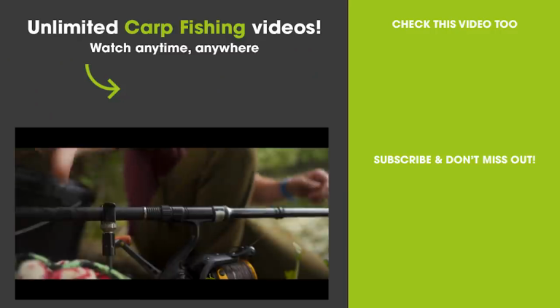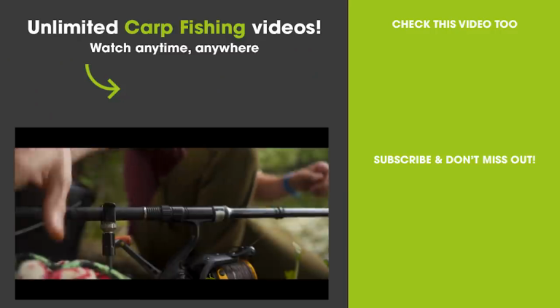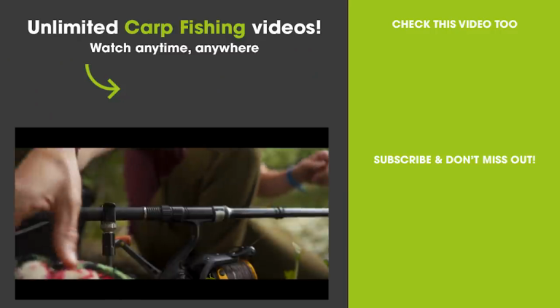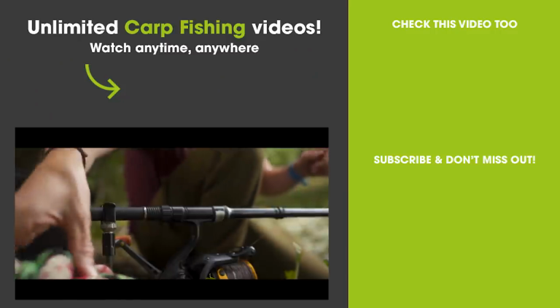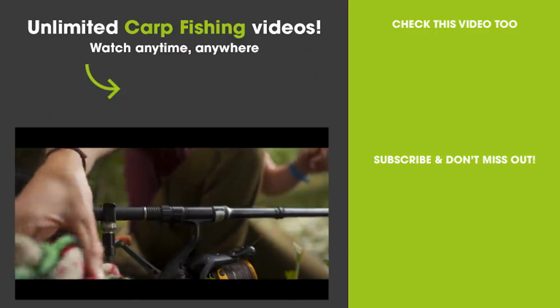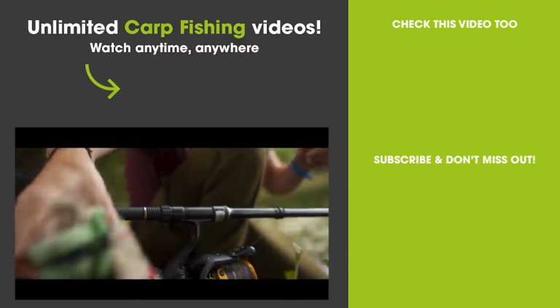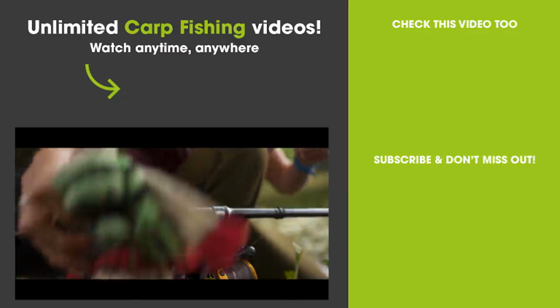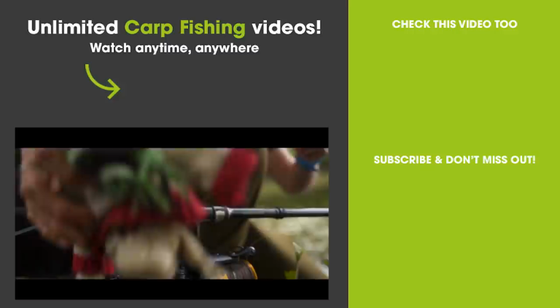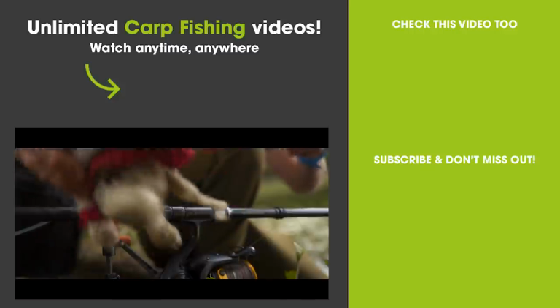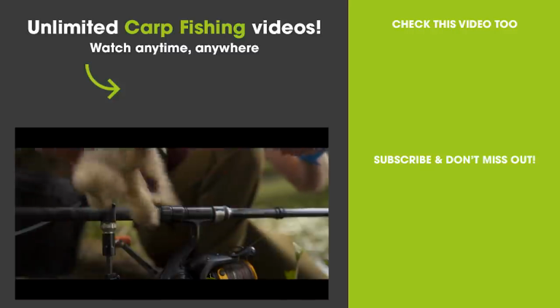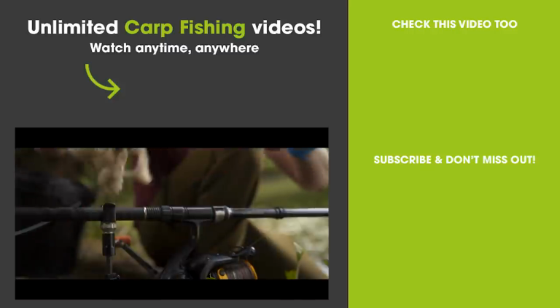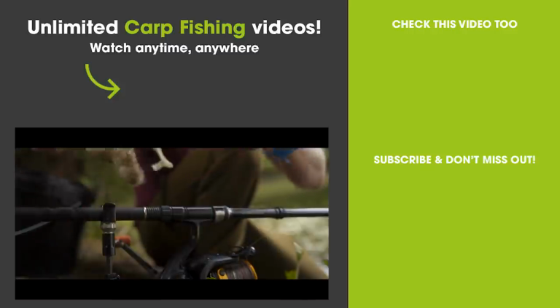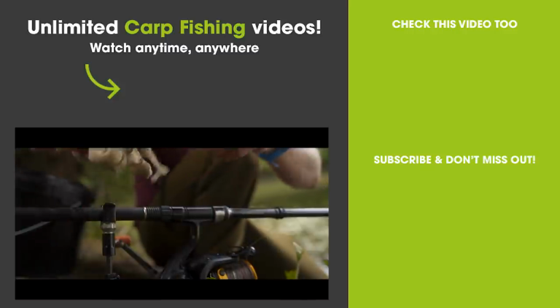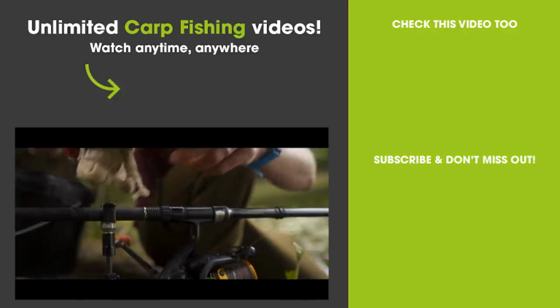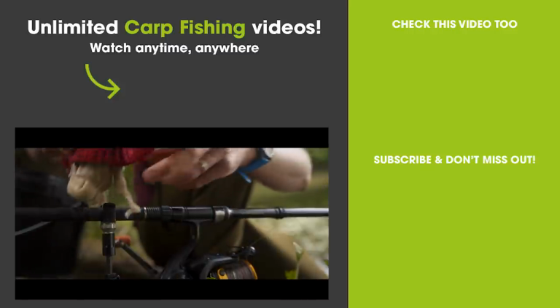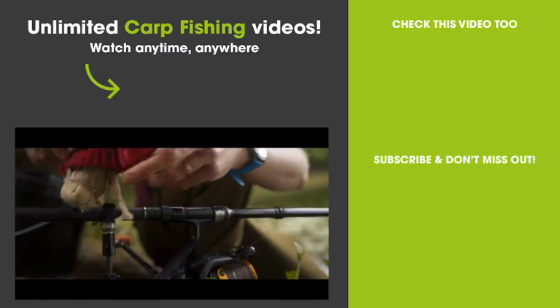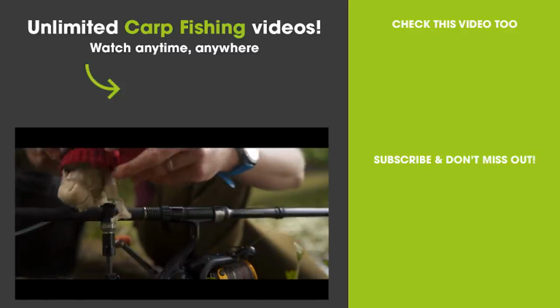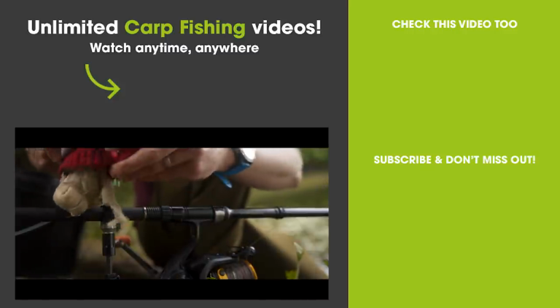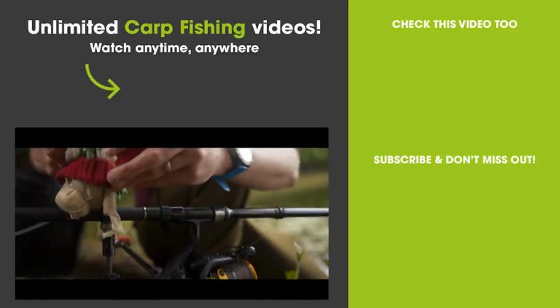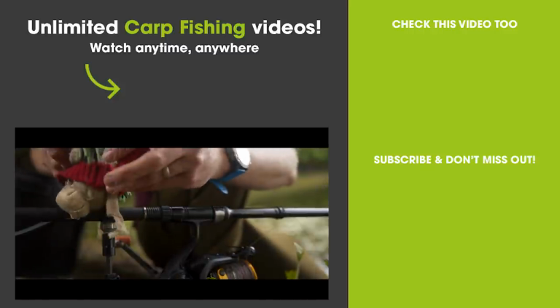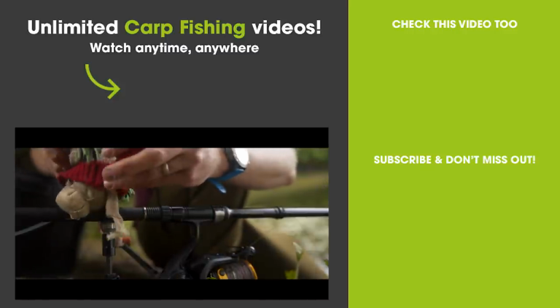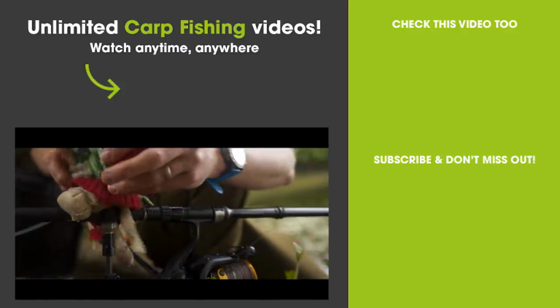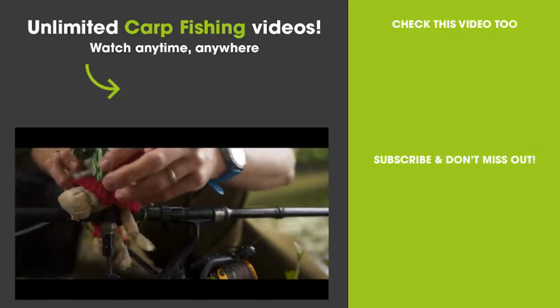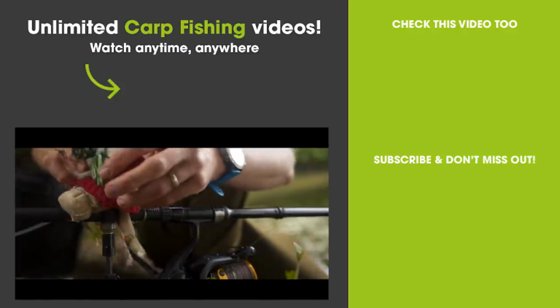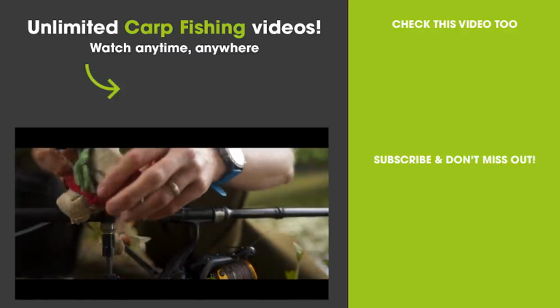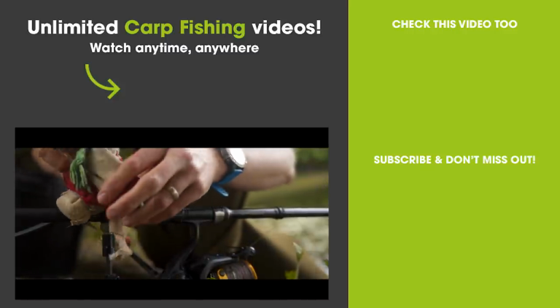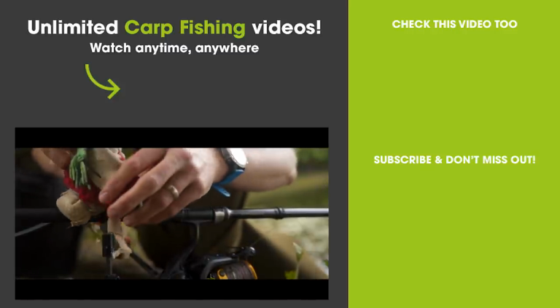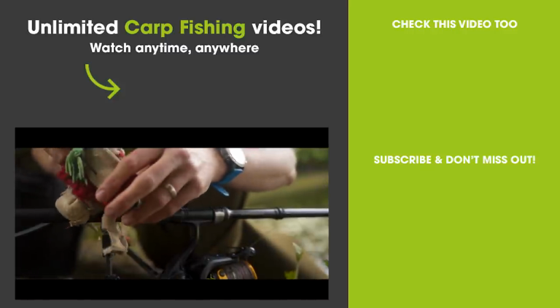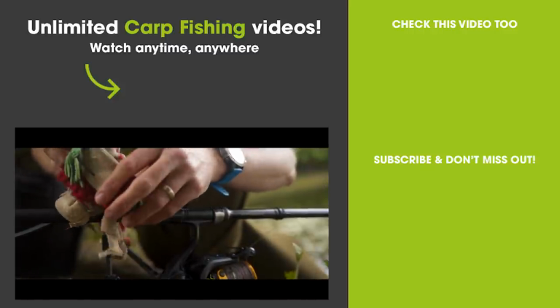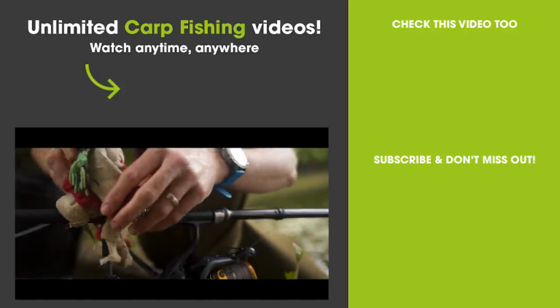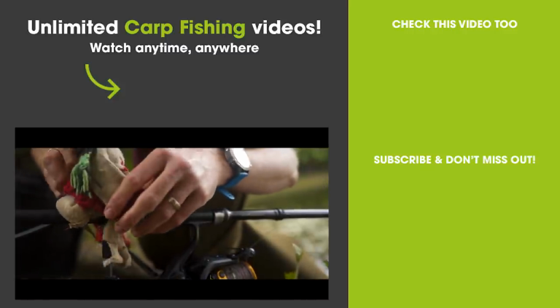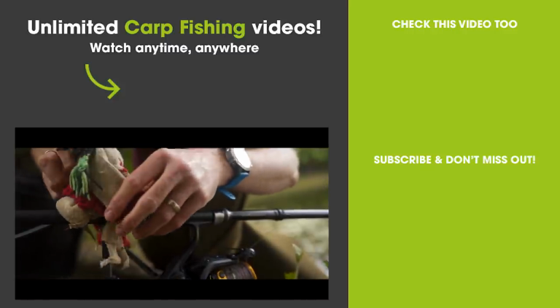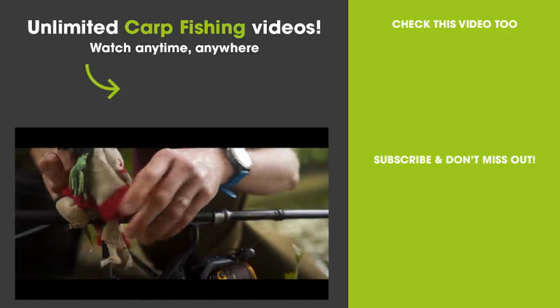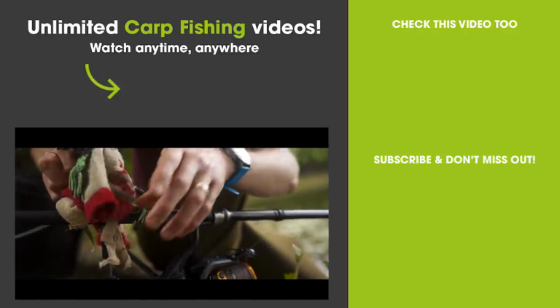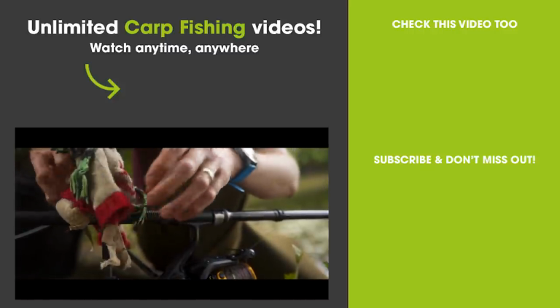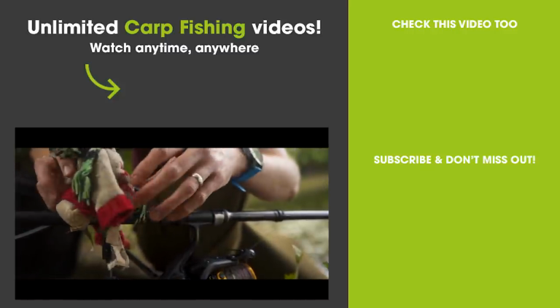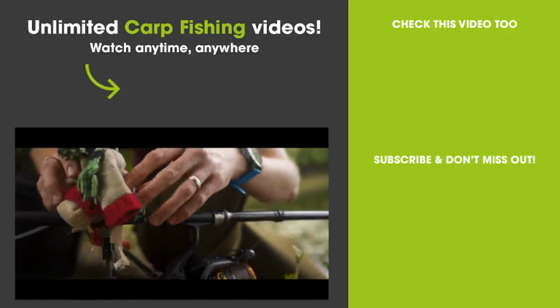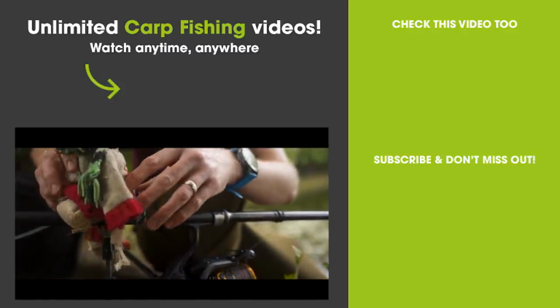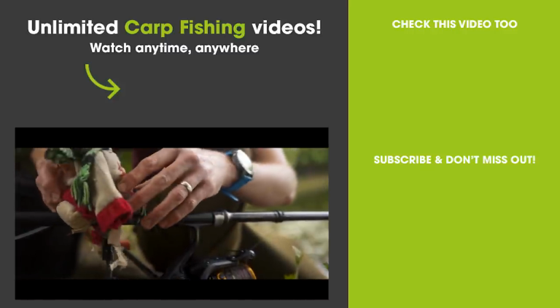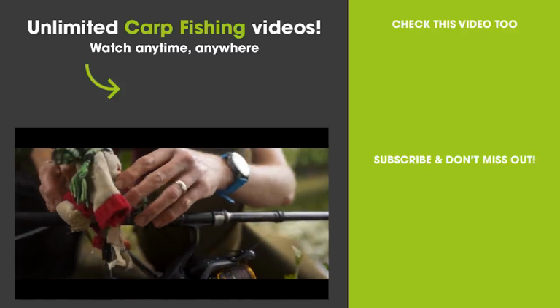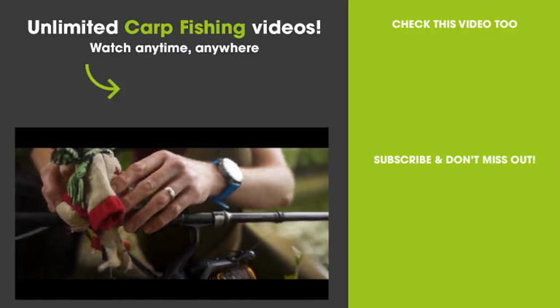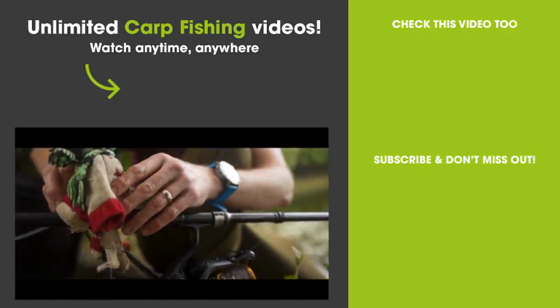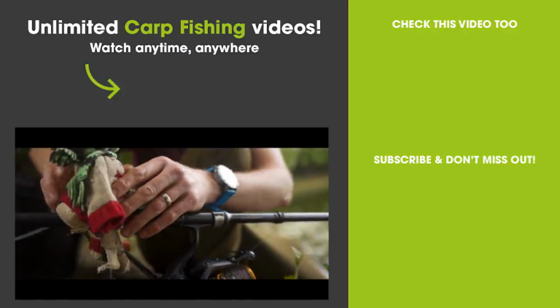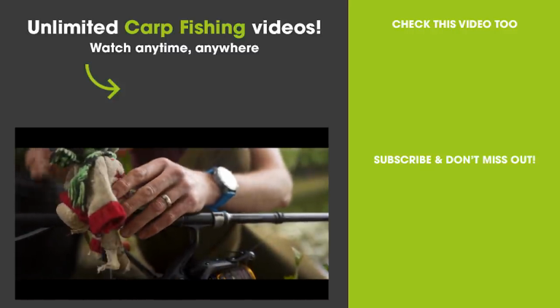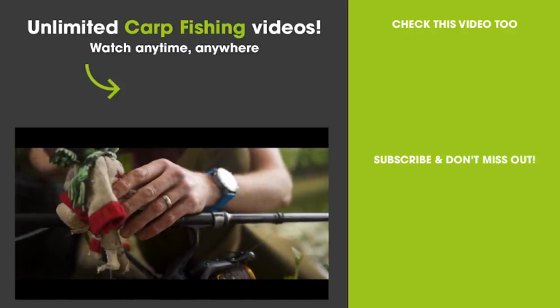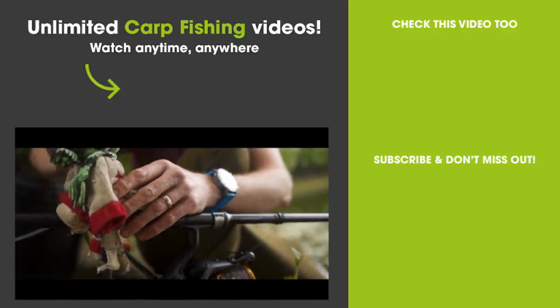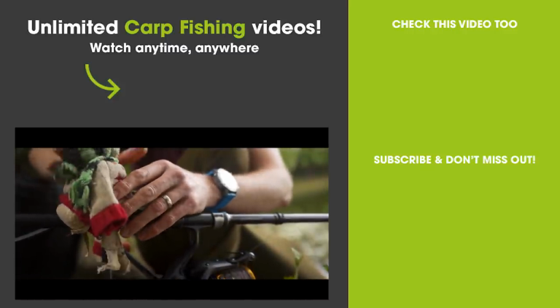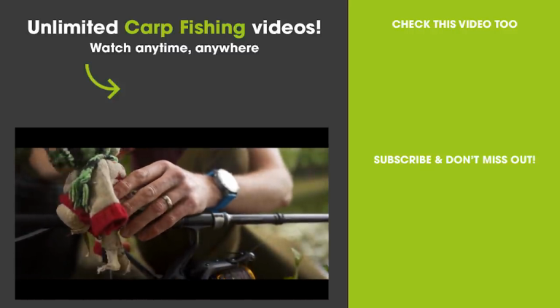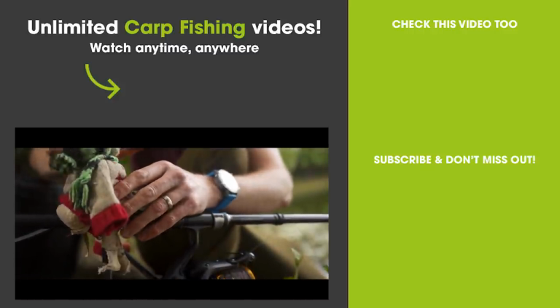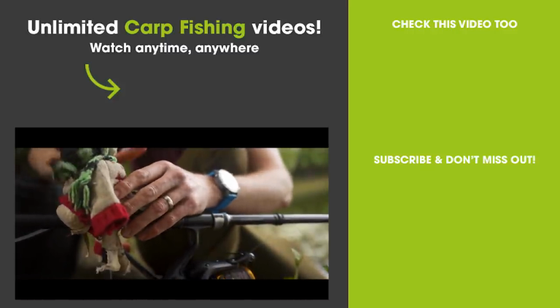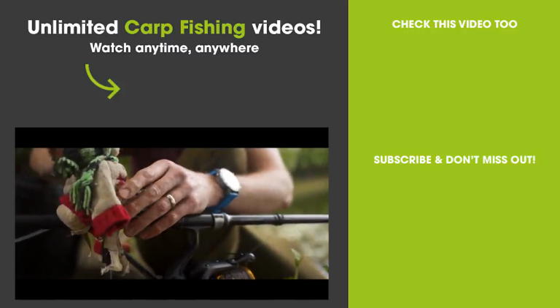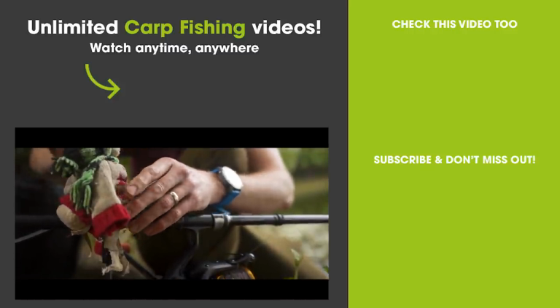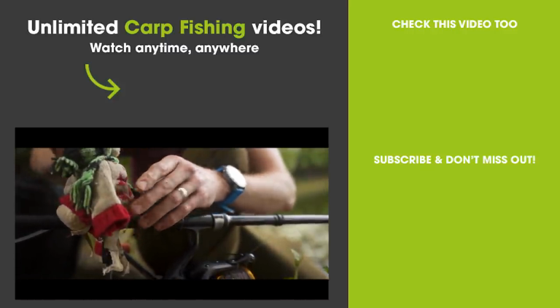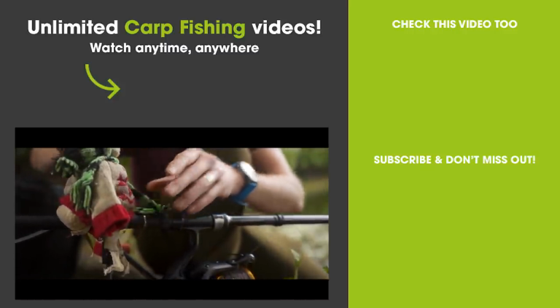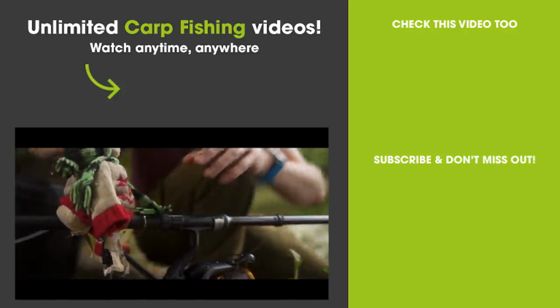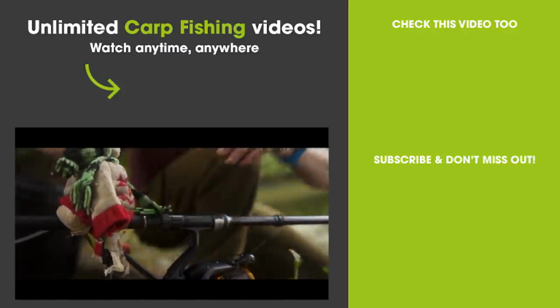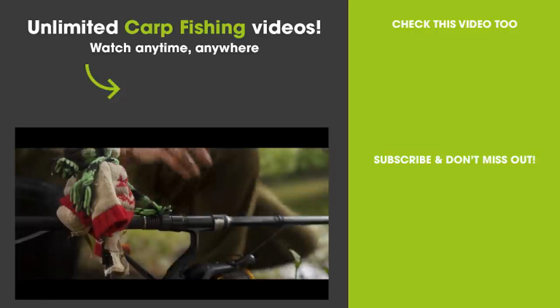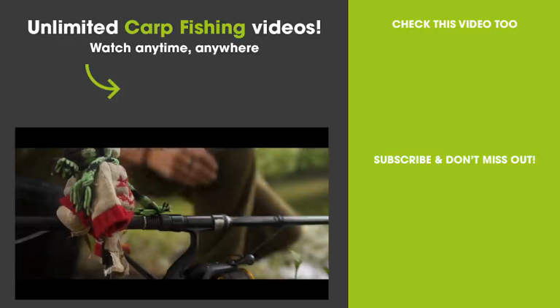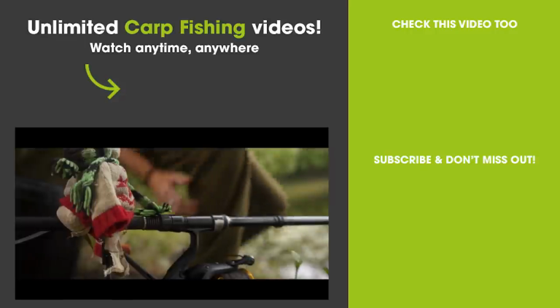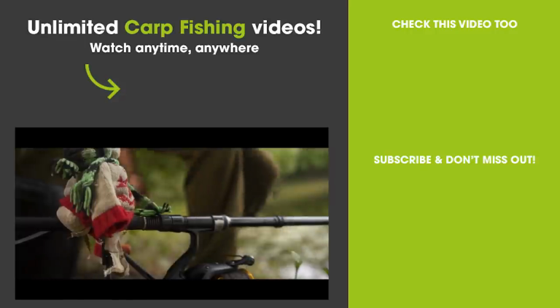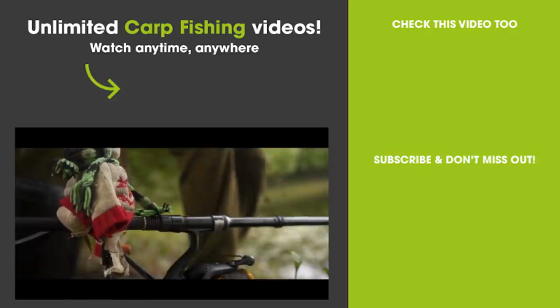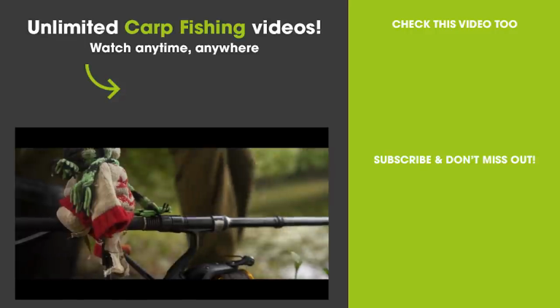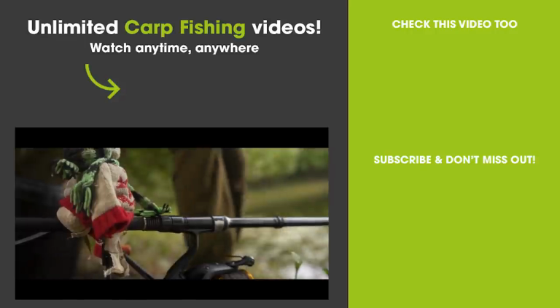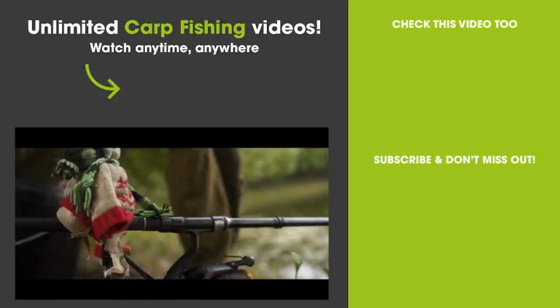Most importantly, this is the rod that Monkey has chosen. Sitting there, double tap — we're angling.